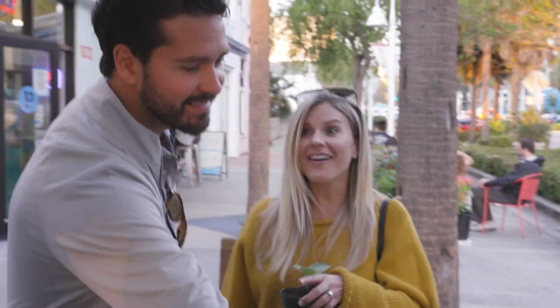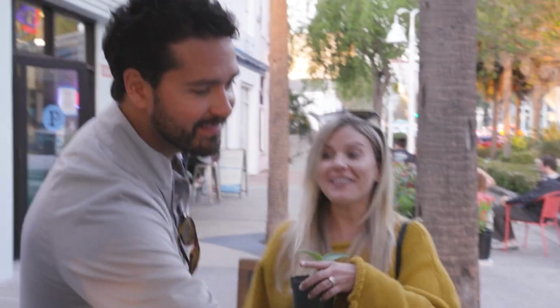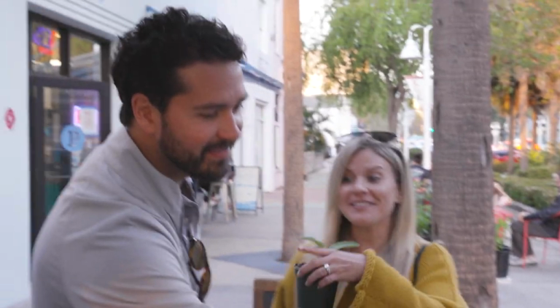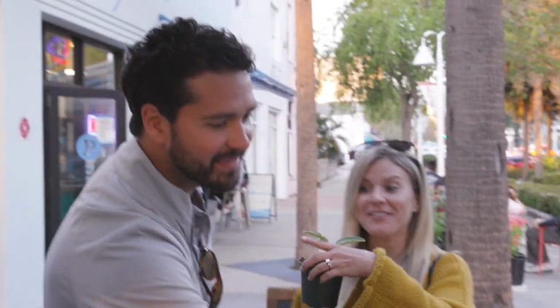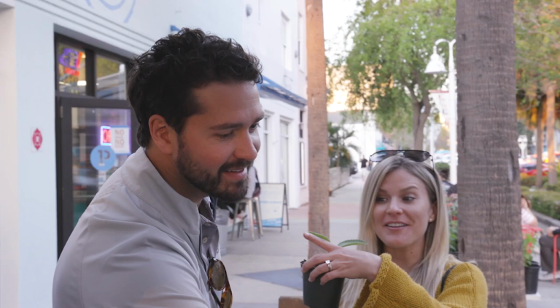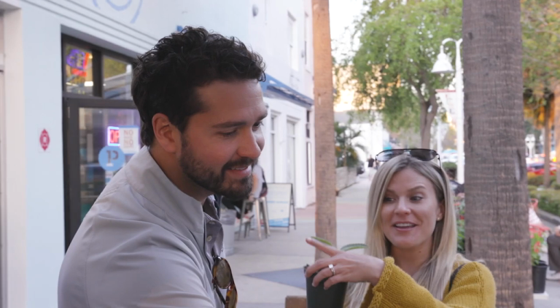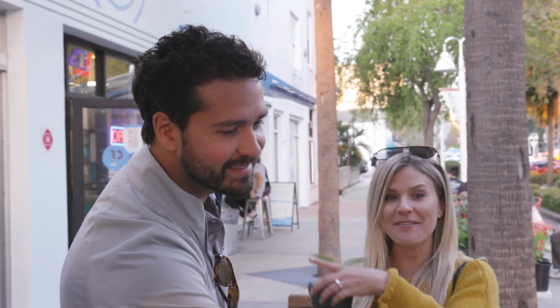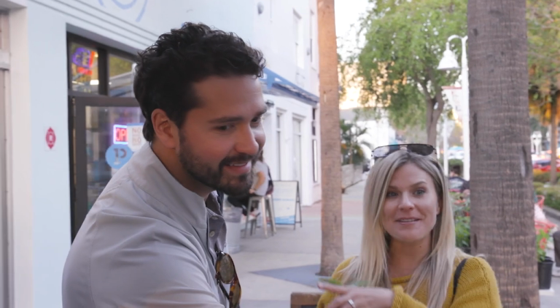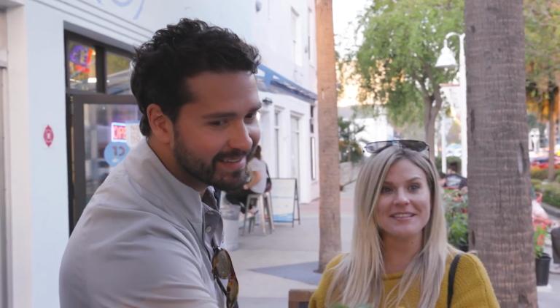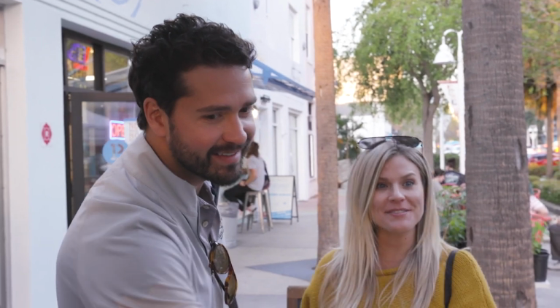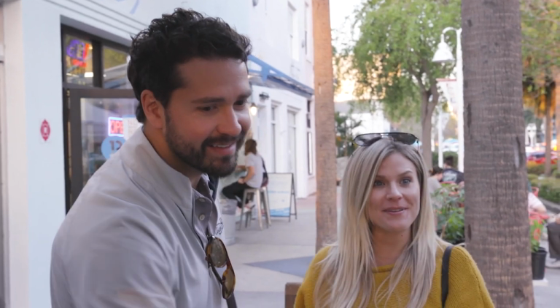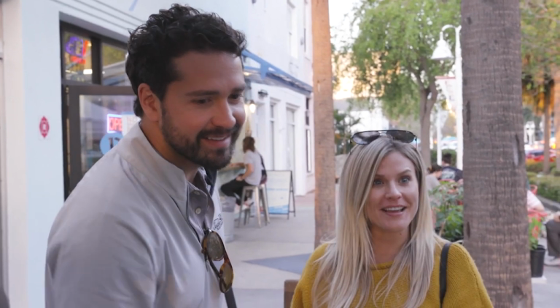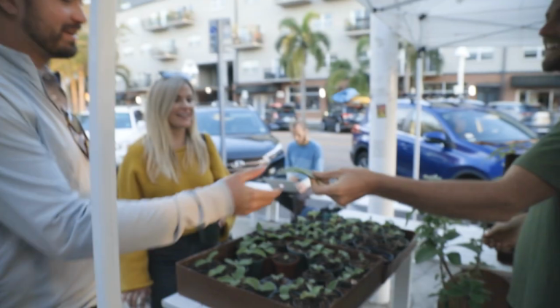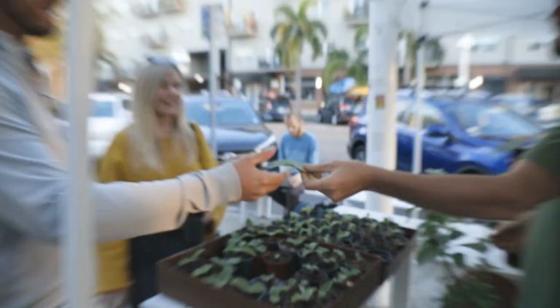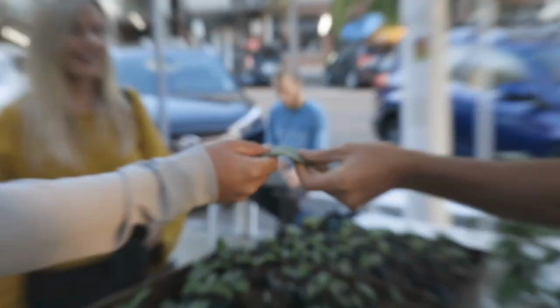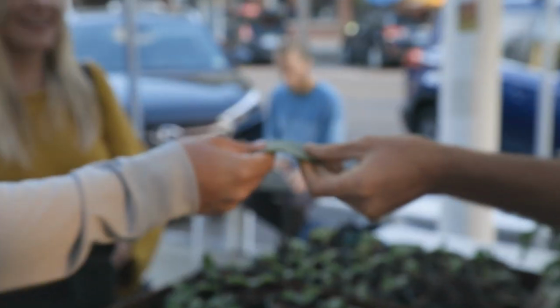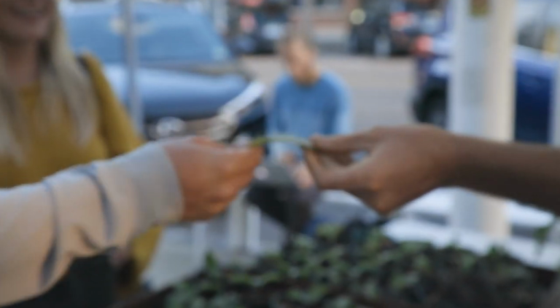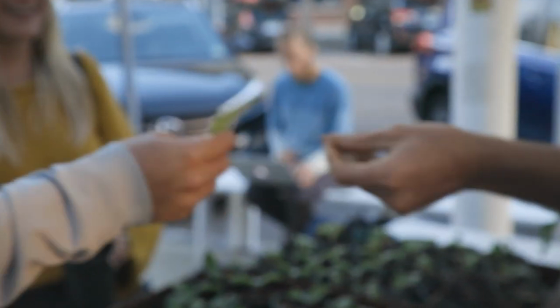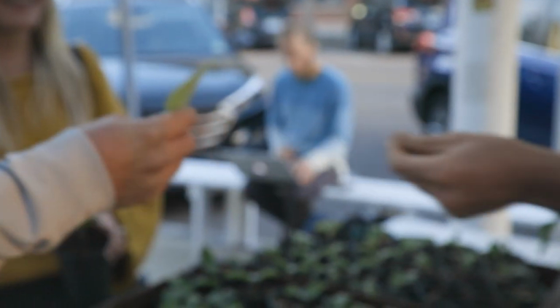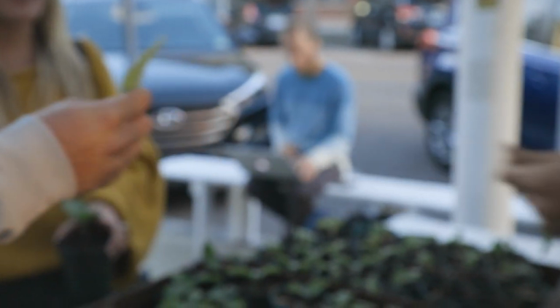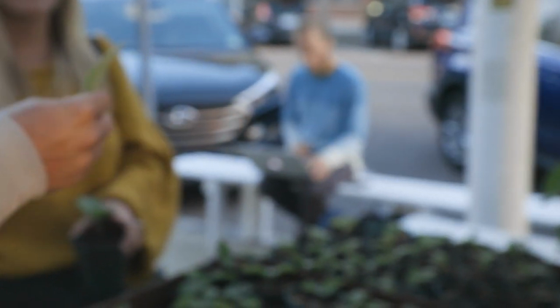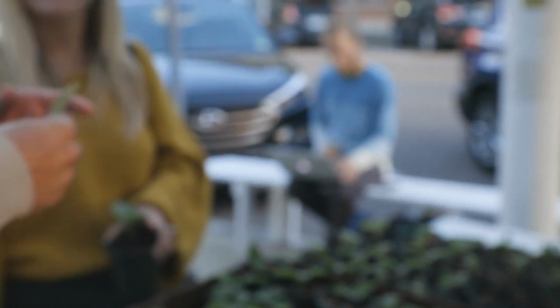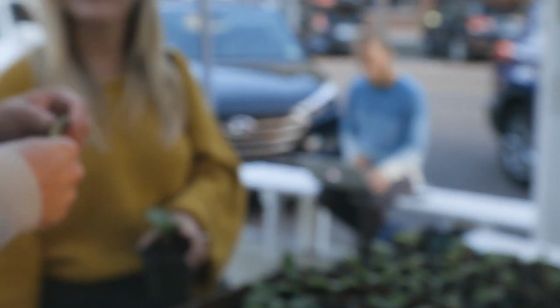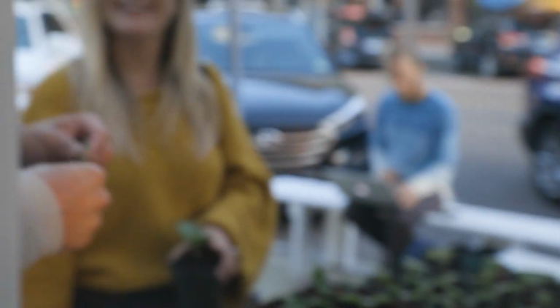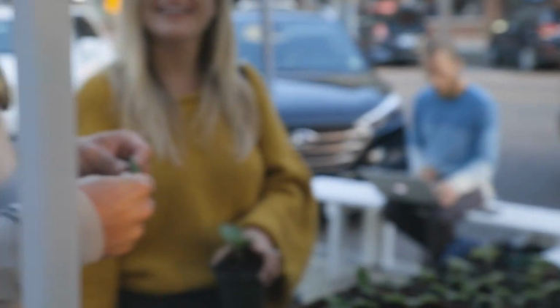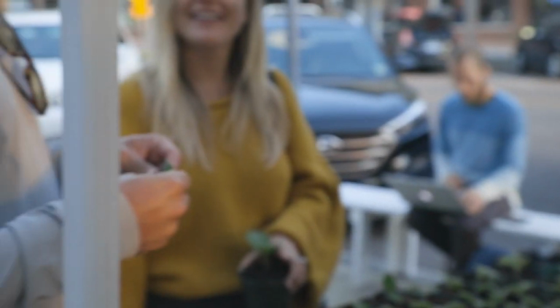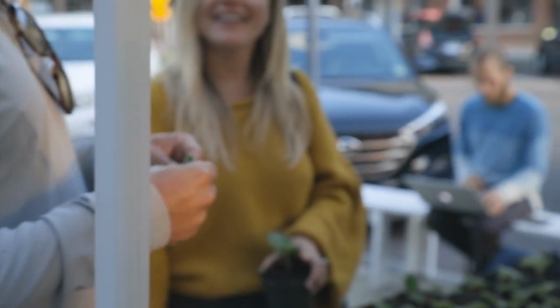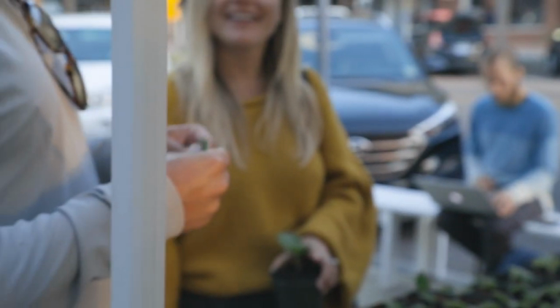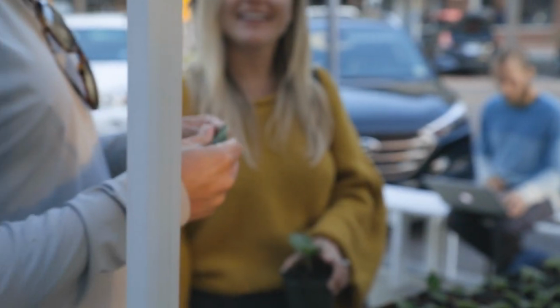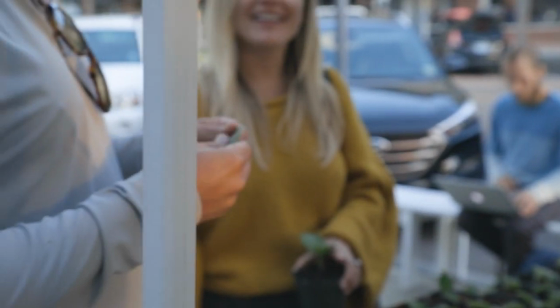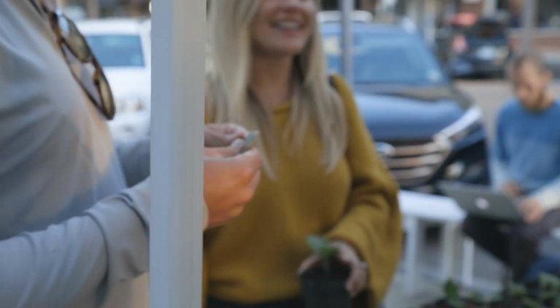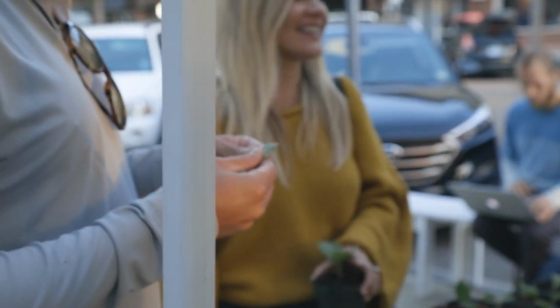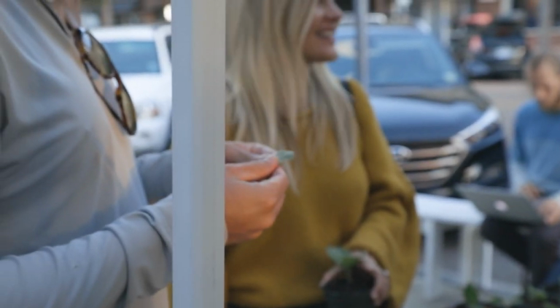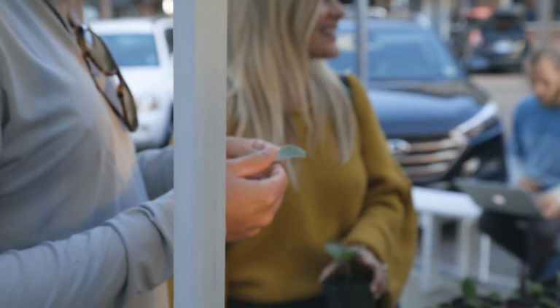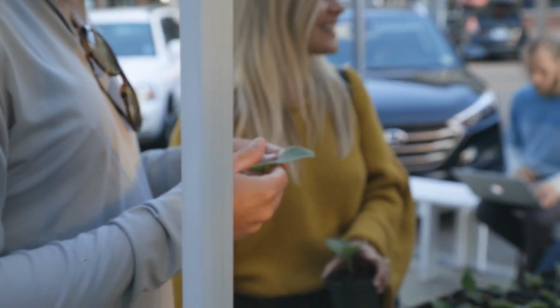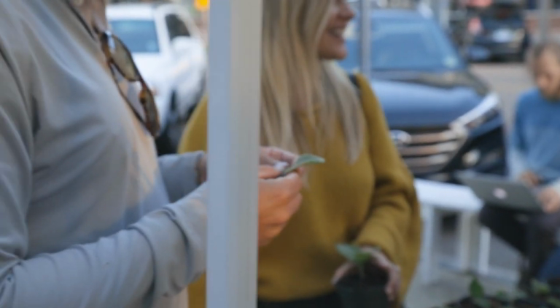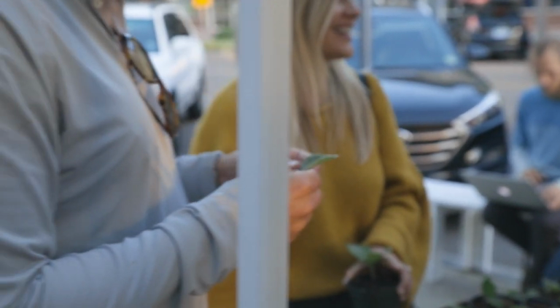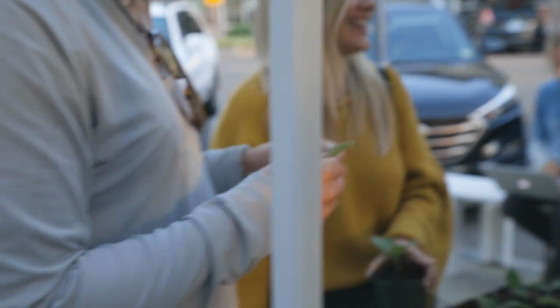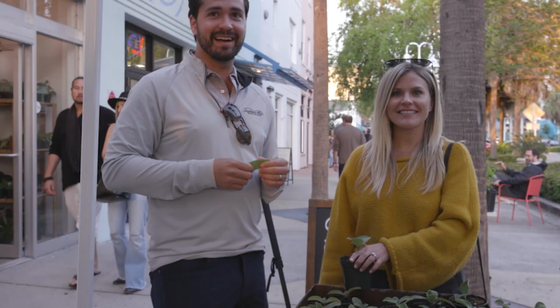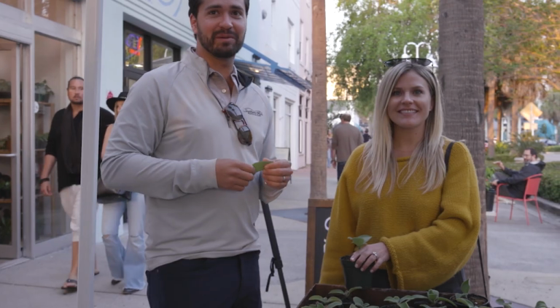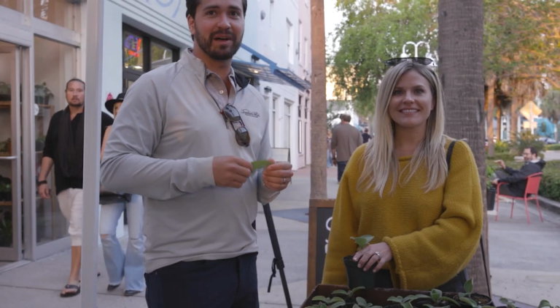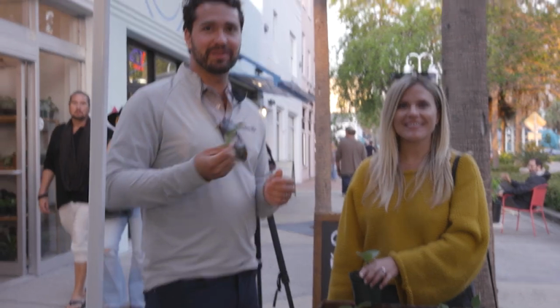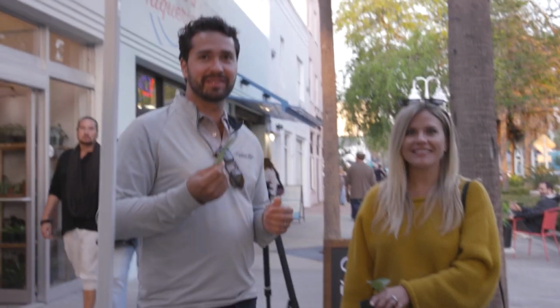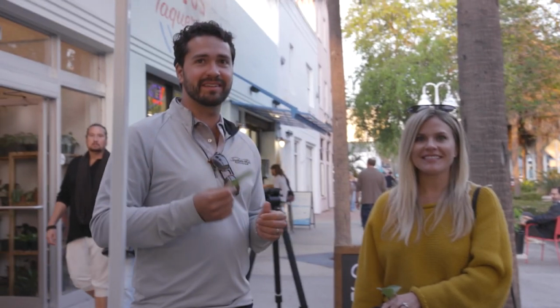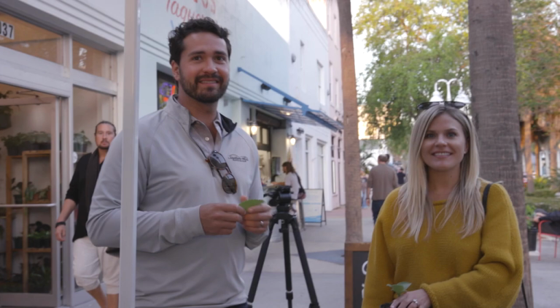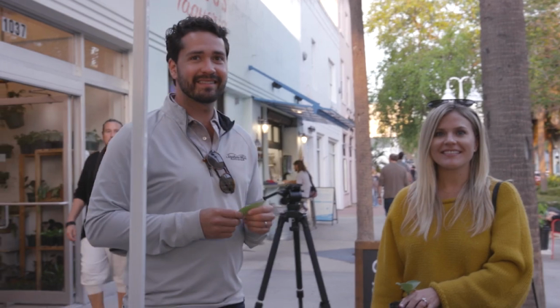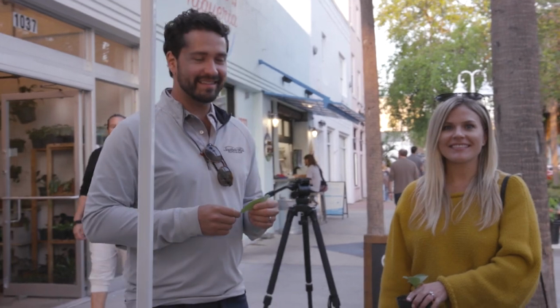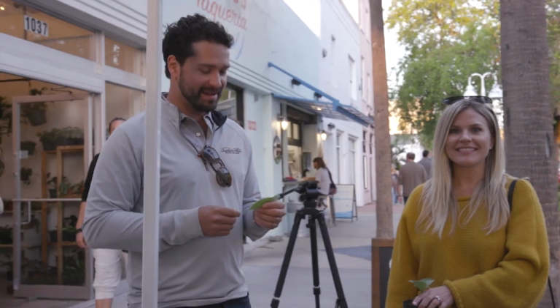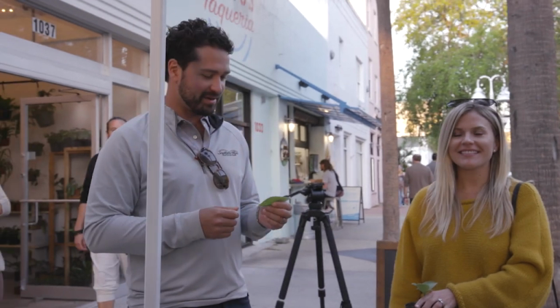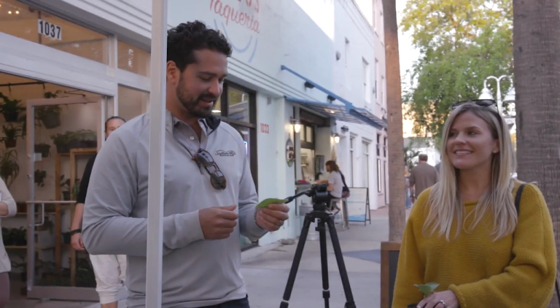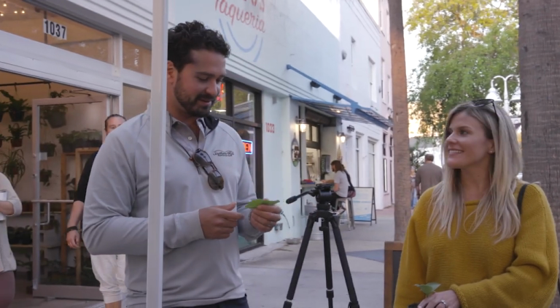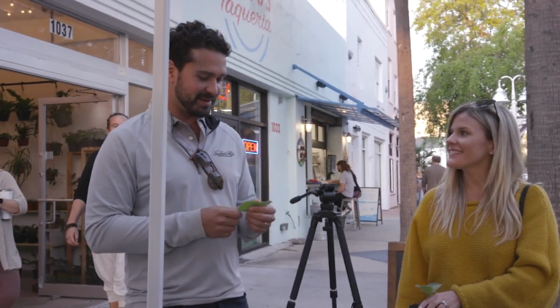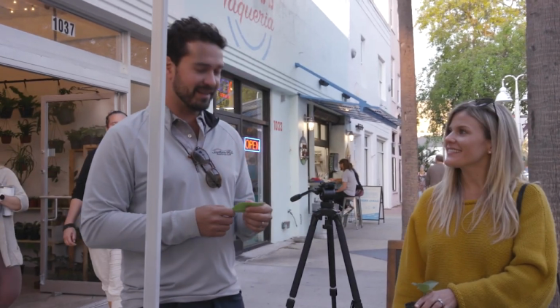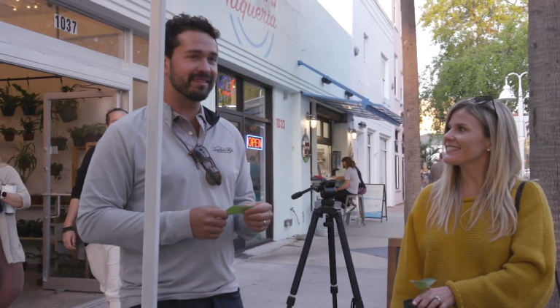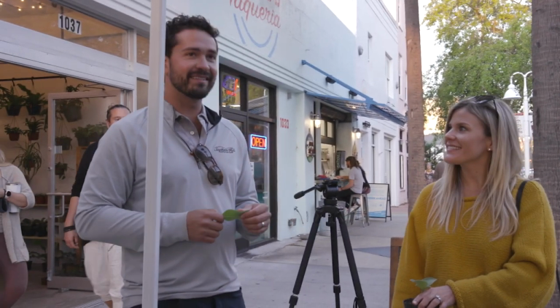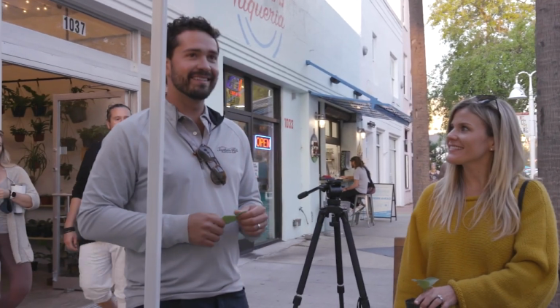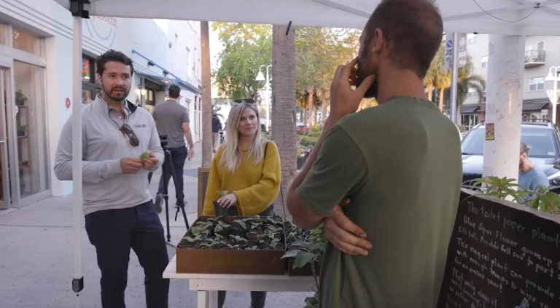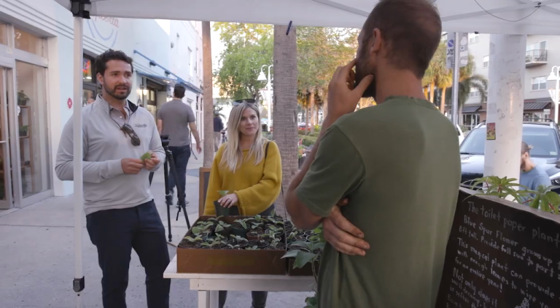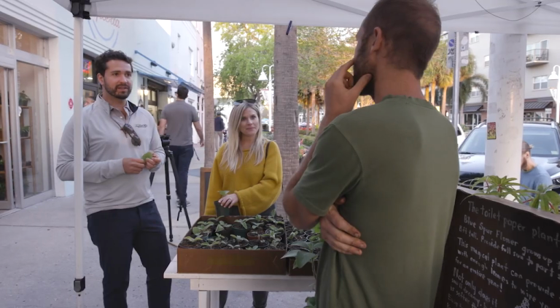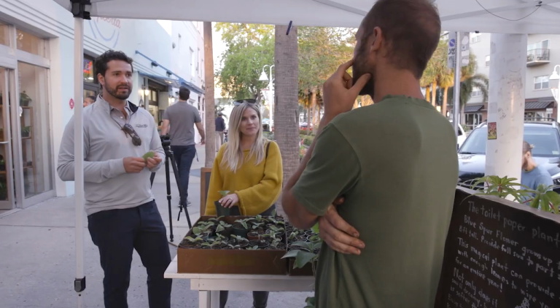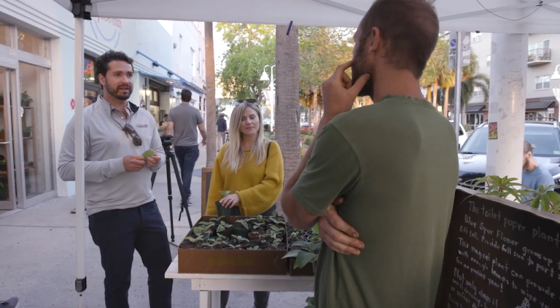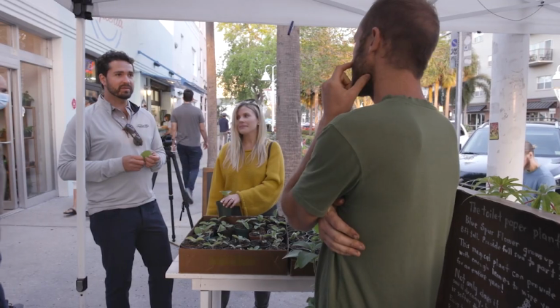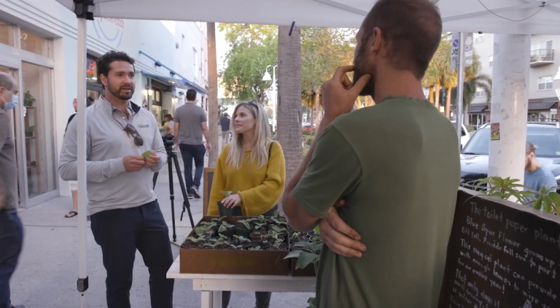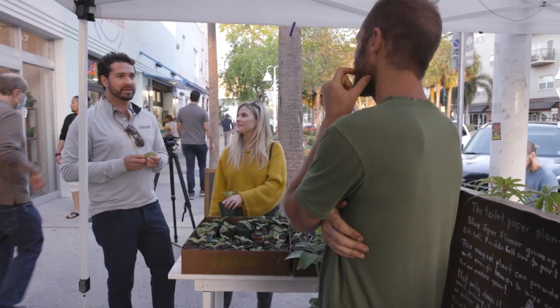He's going camping this weekend — he really is. Take this camping, you'll see. I'll use it. I'll bring it this weekend and send you guys a picture.